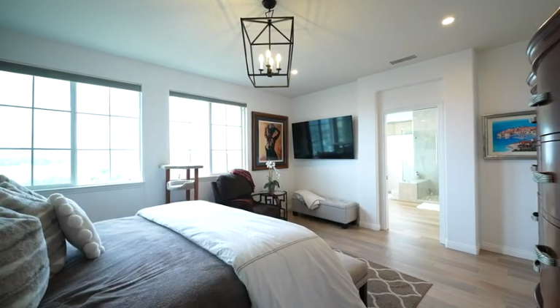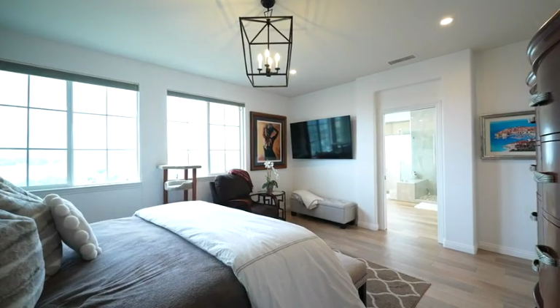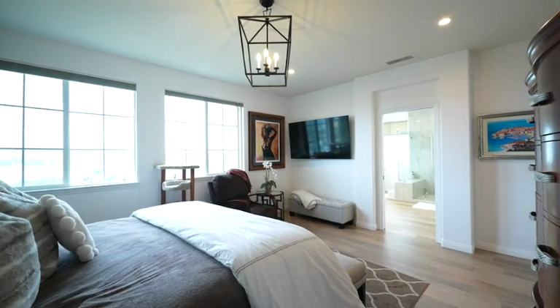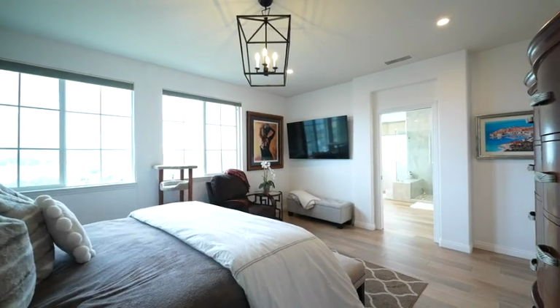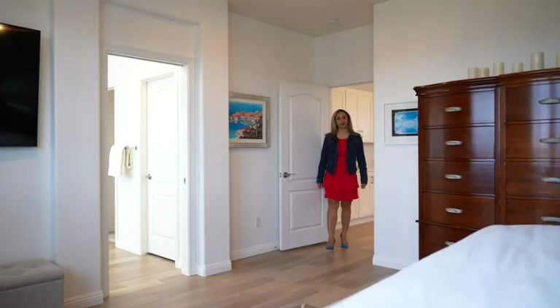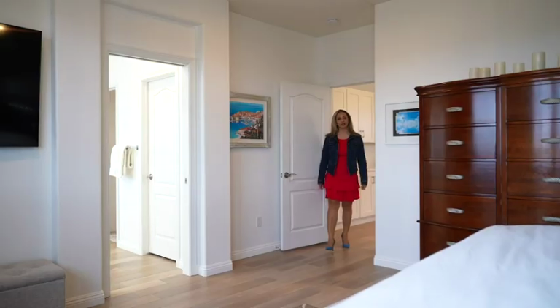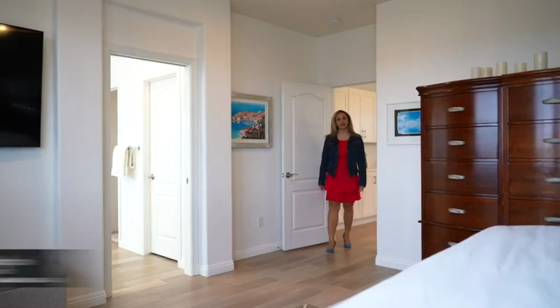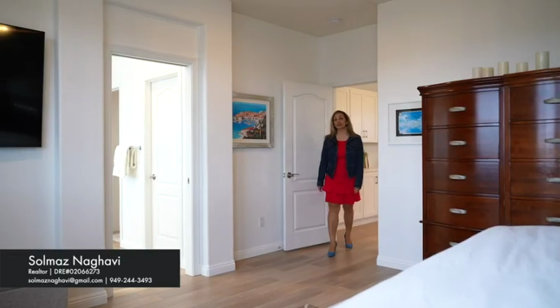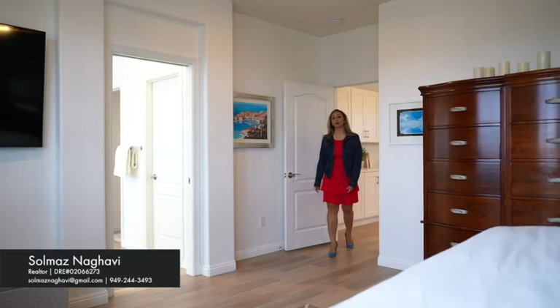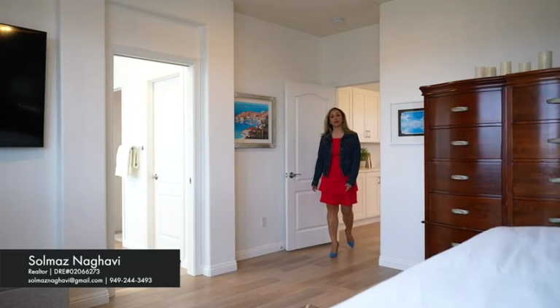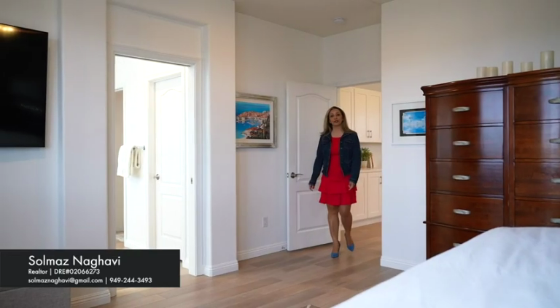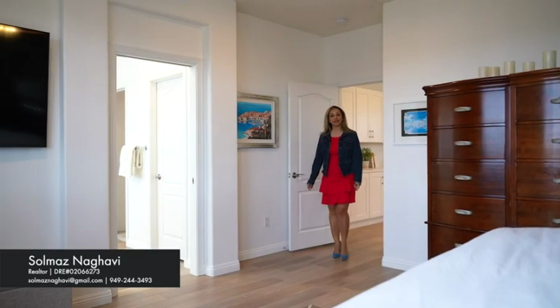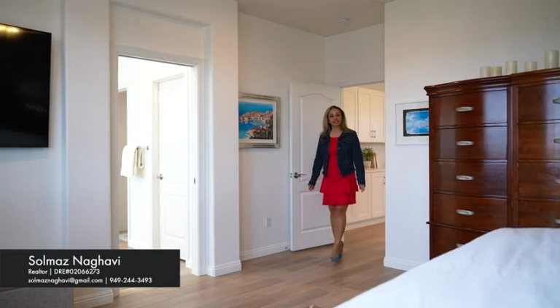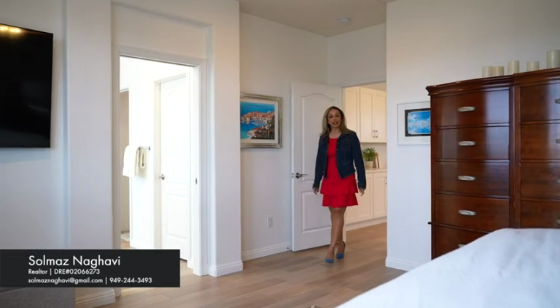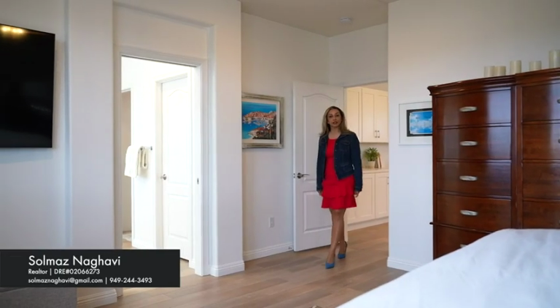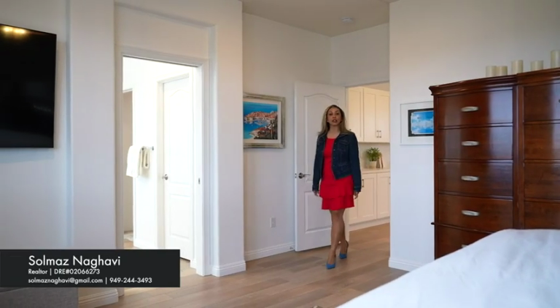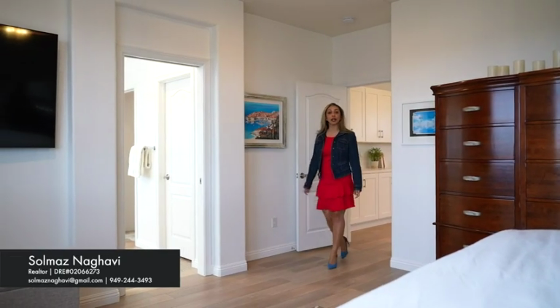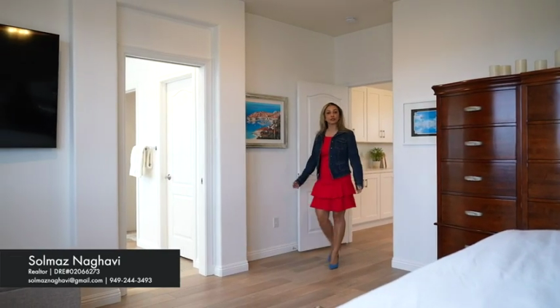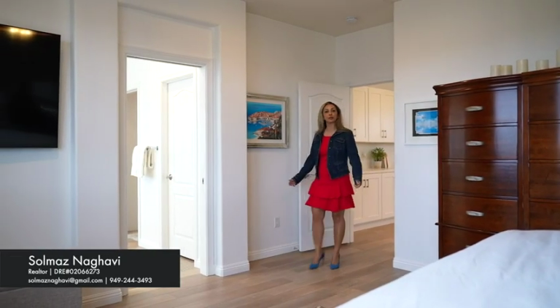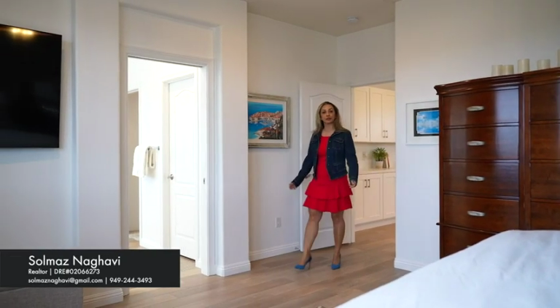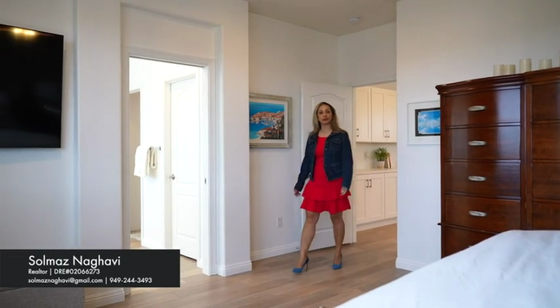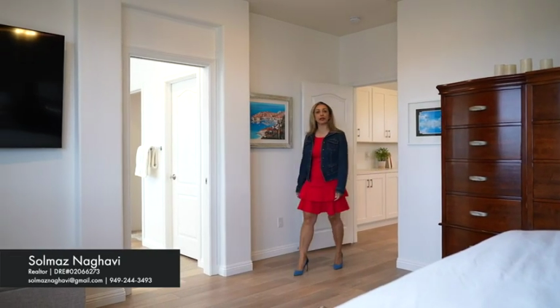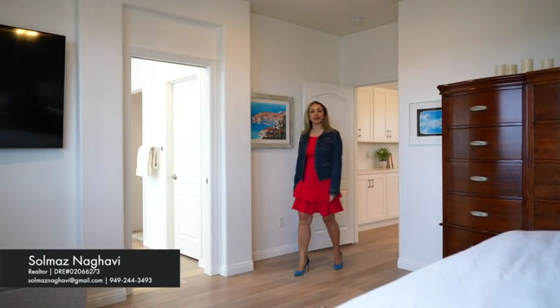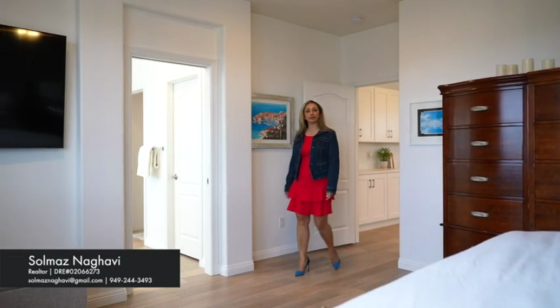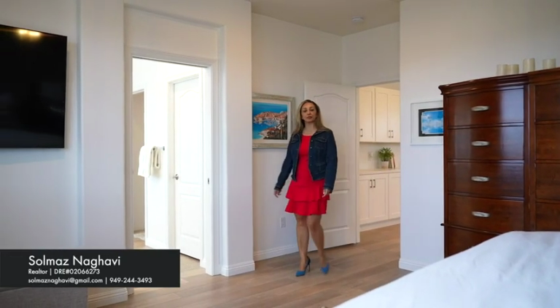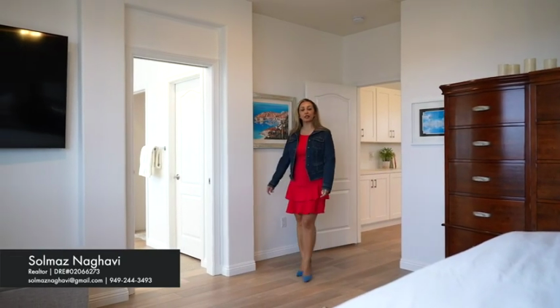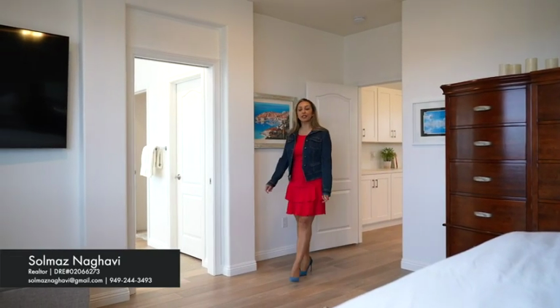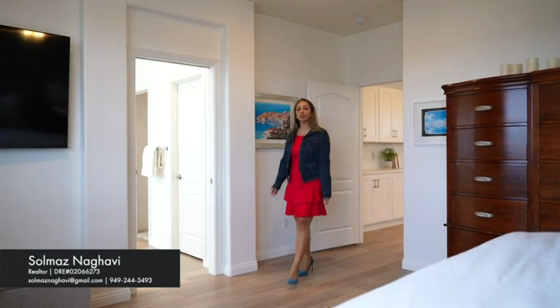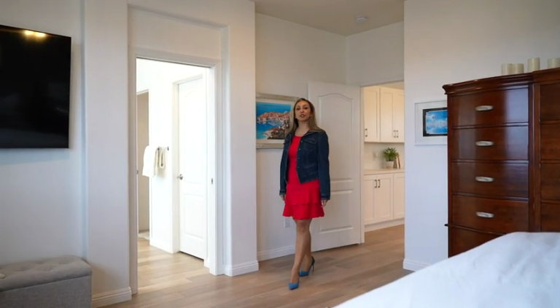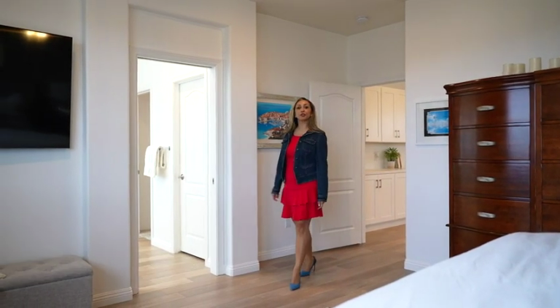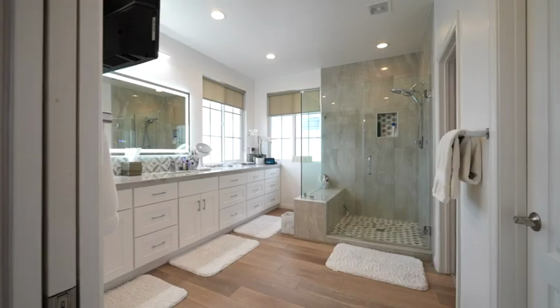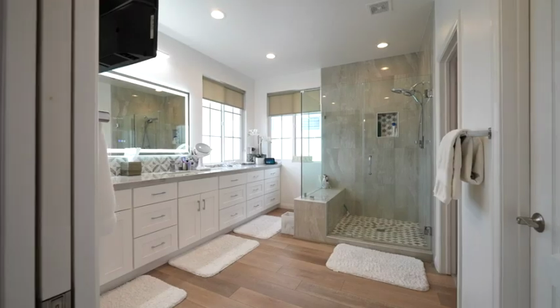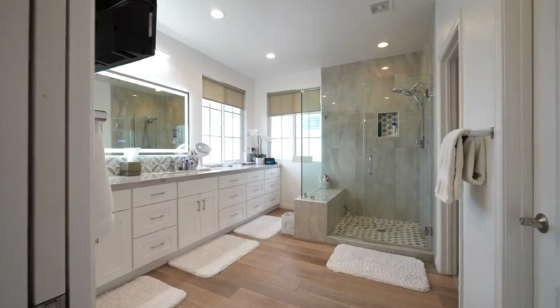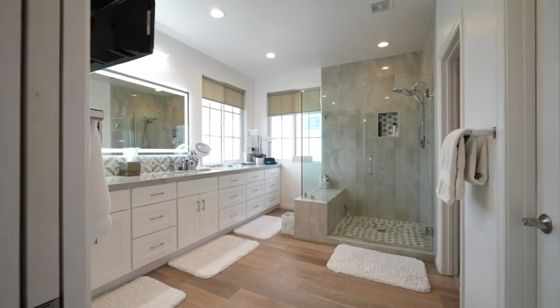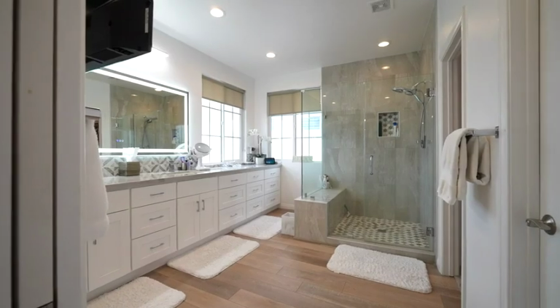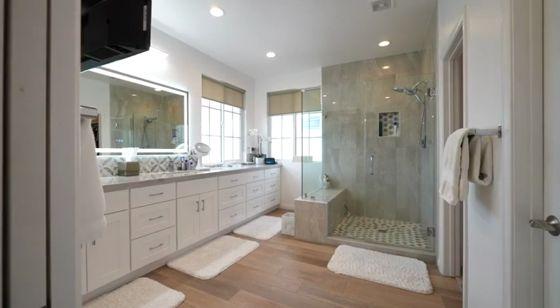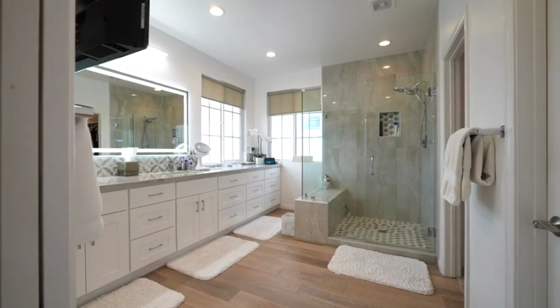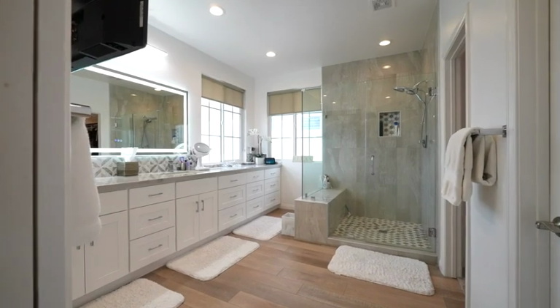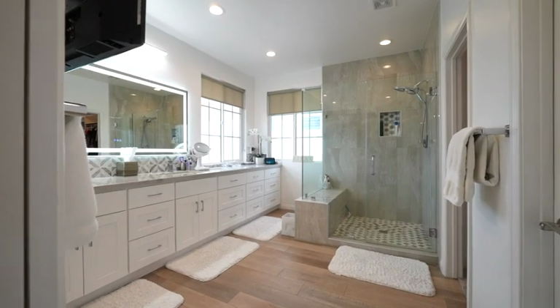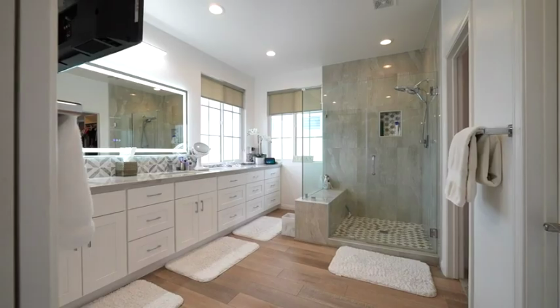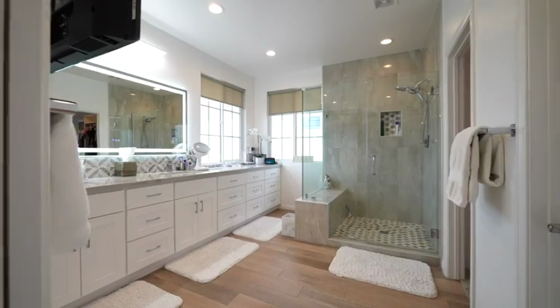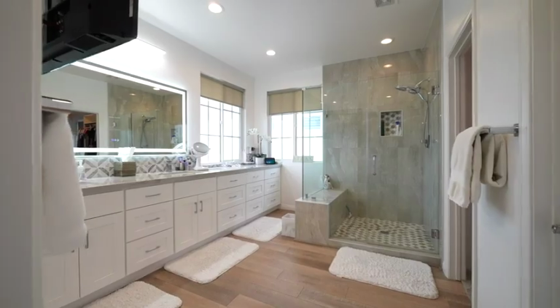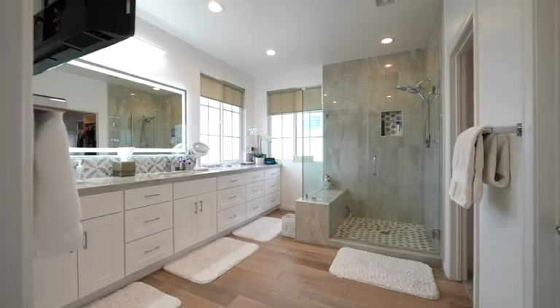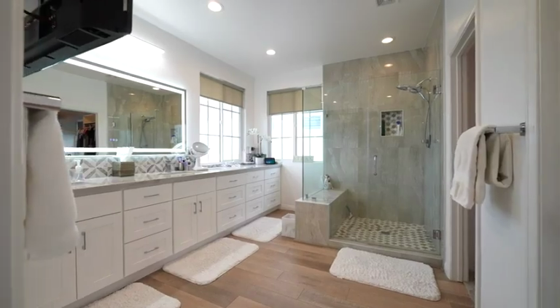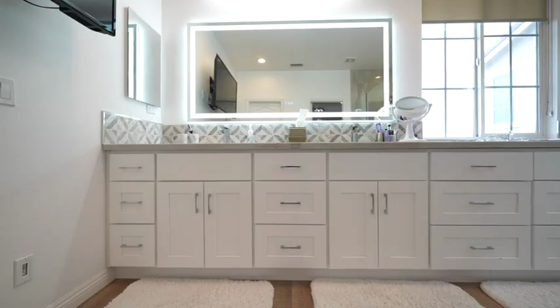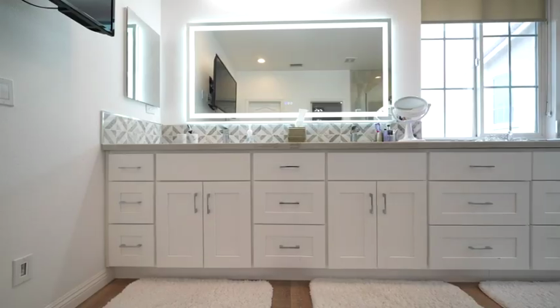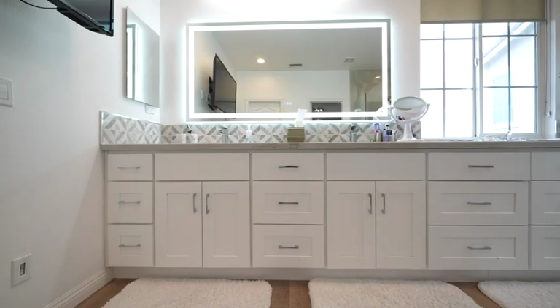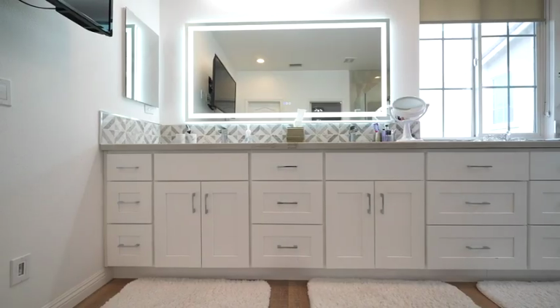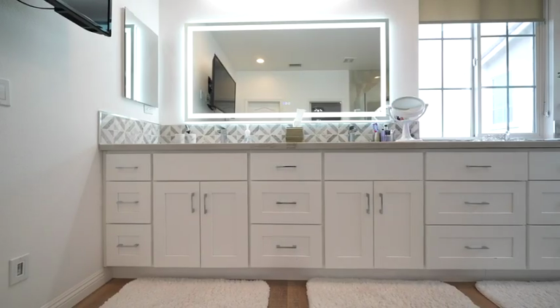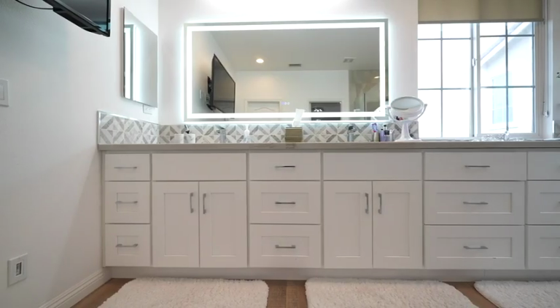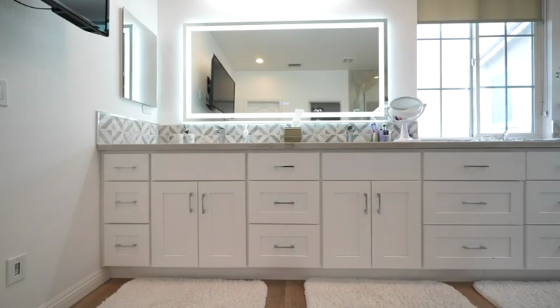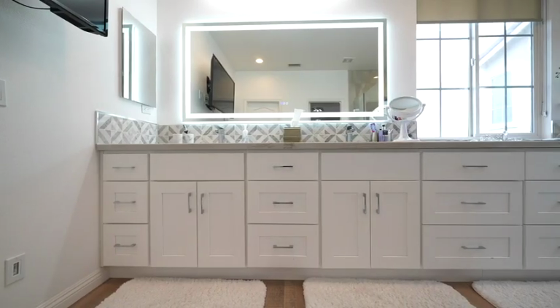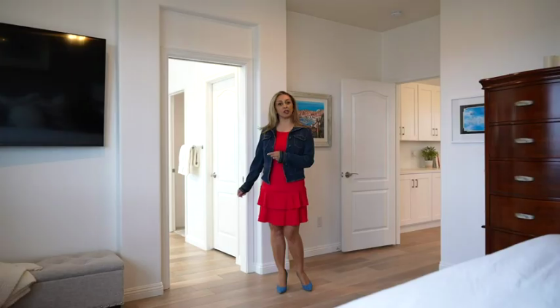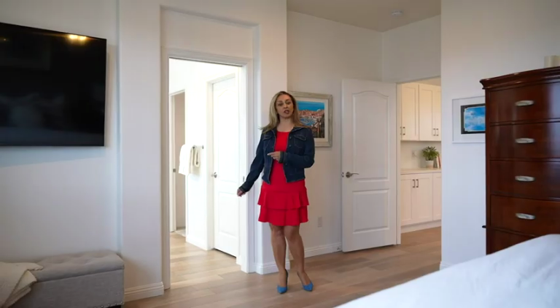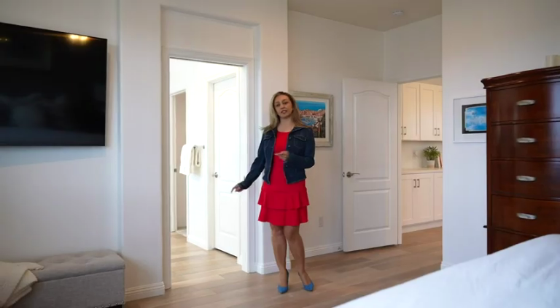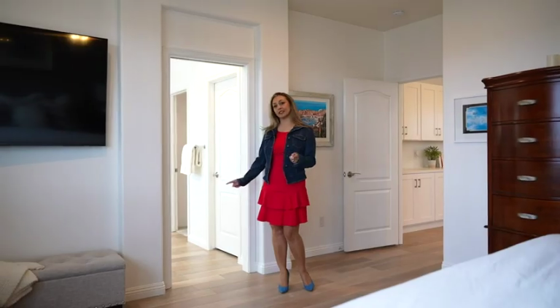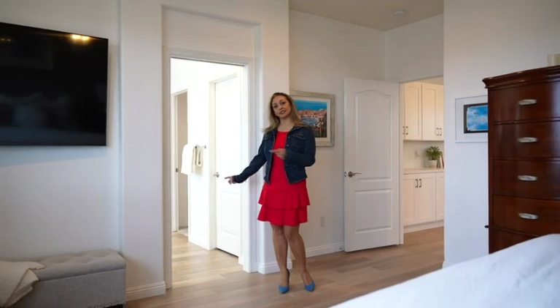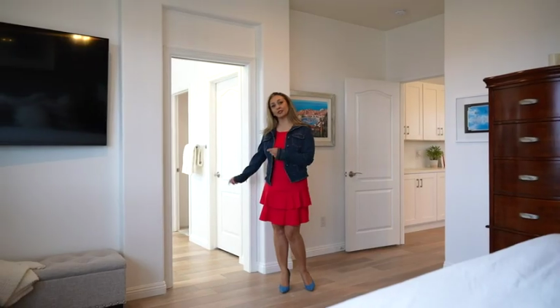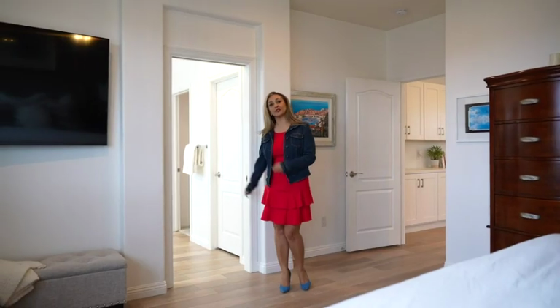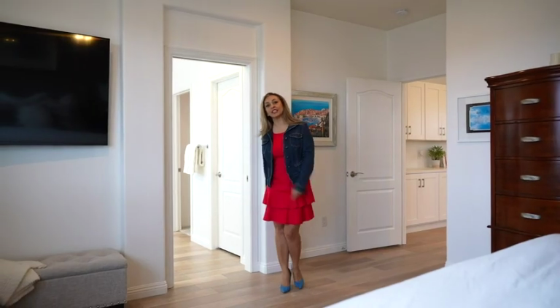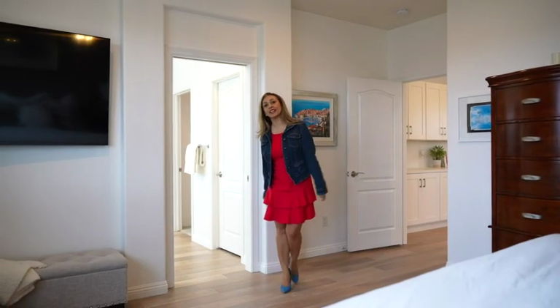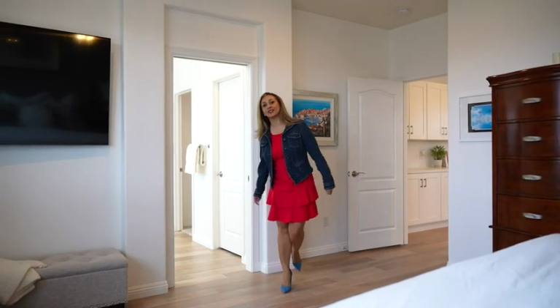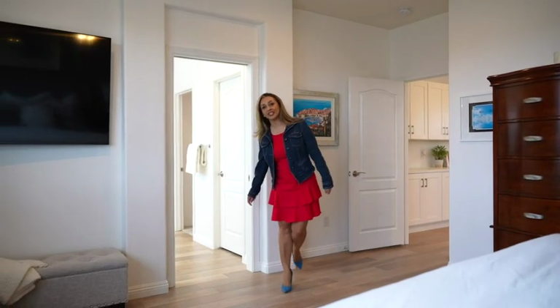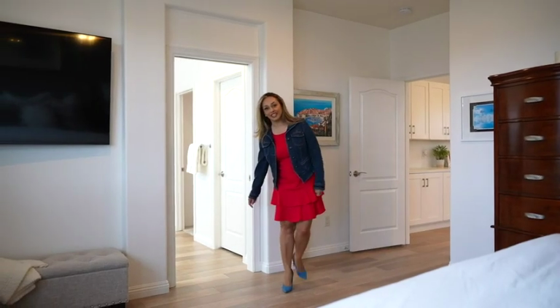My favorite part of this house has to be the bathroom. Not only does it have a lot of upgrades, they also added onto the closet. Let's go check it out together.